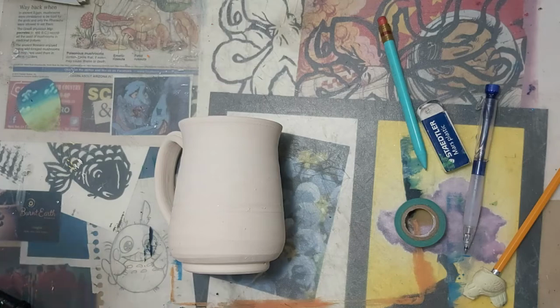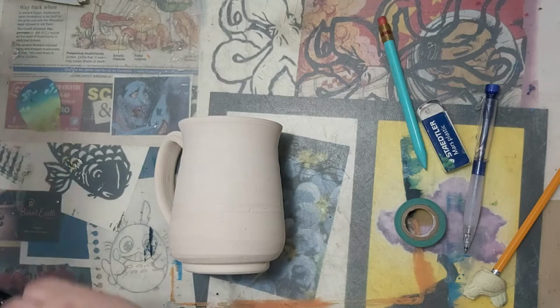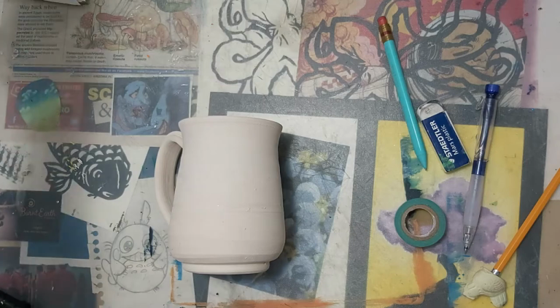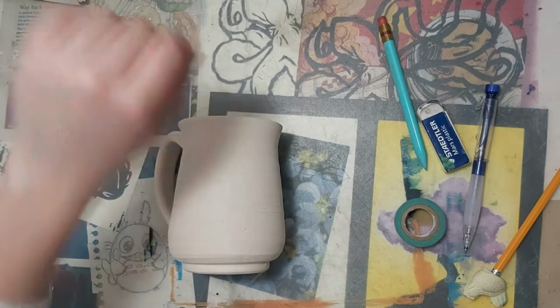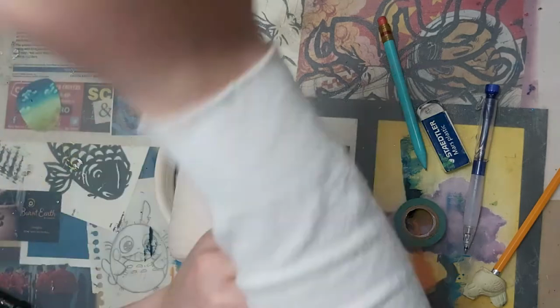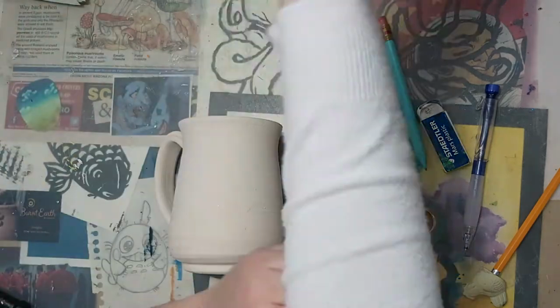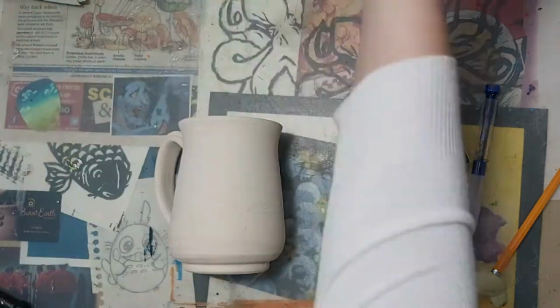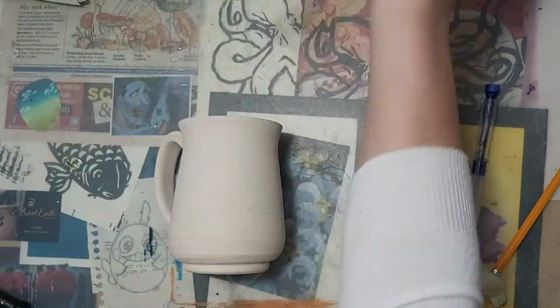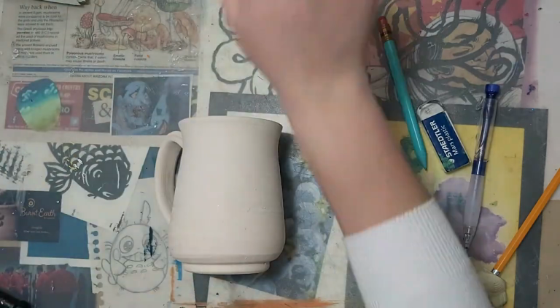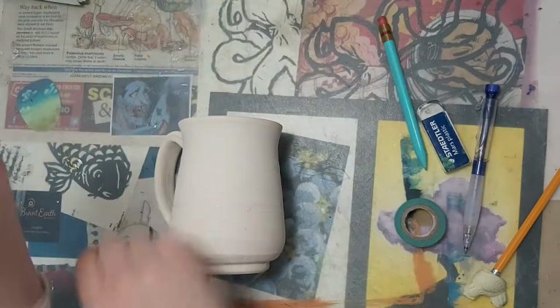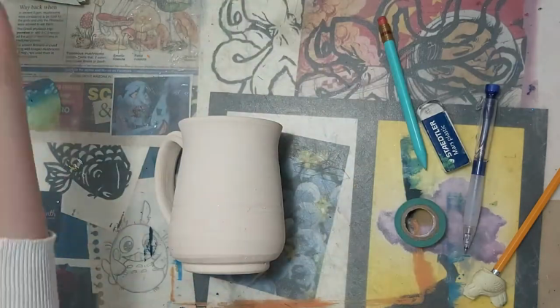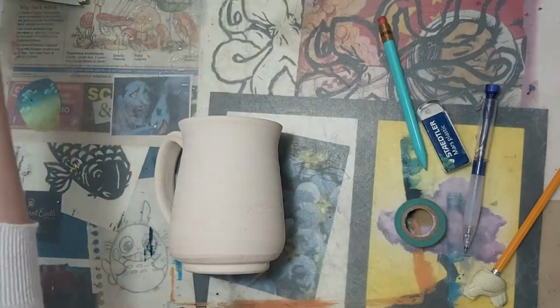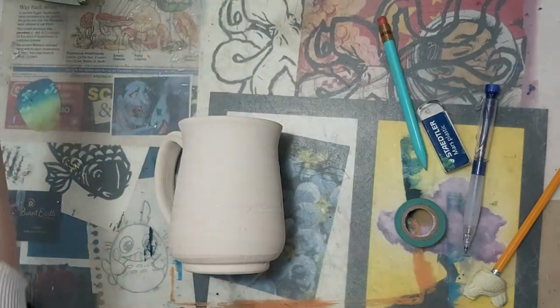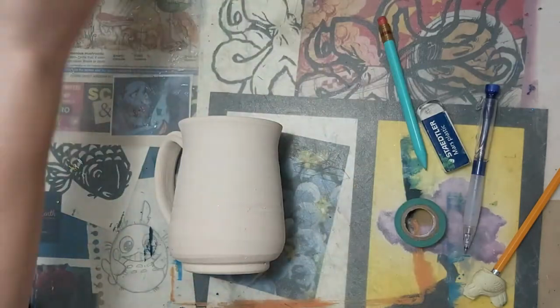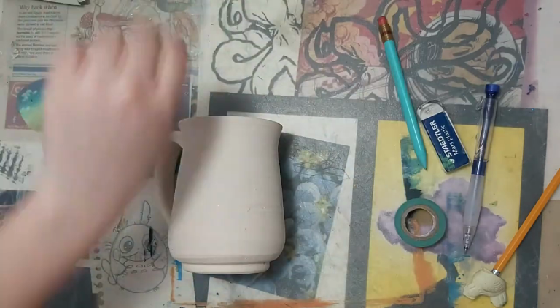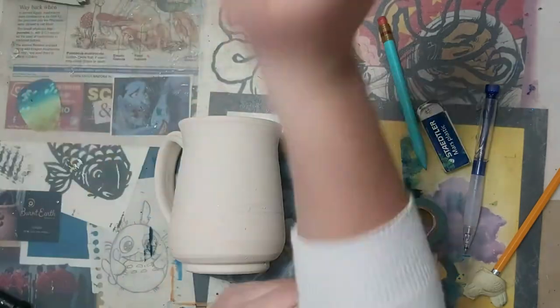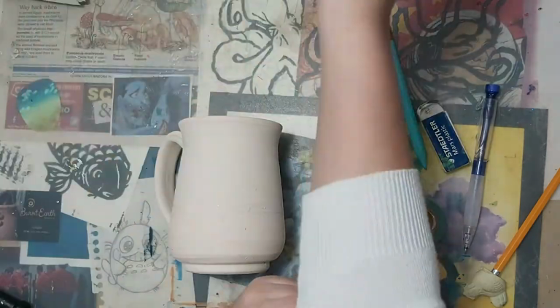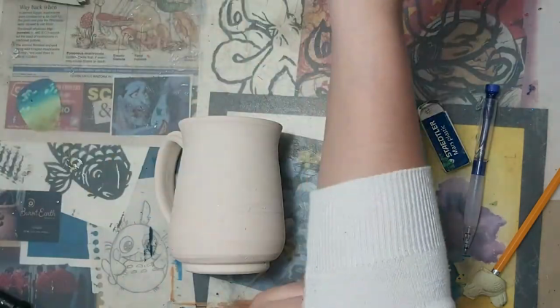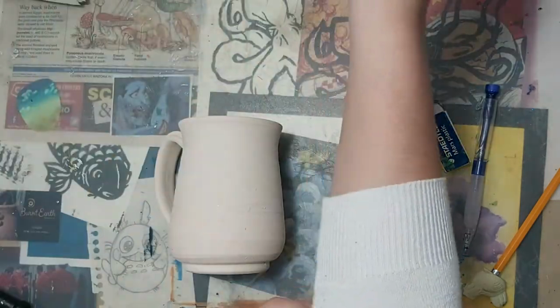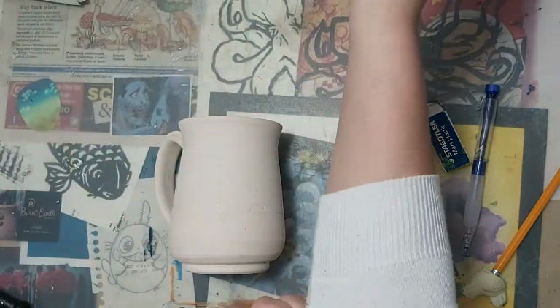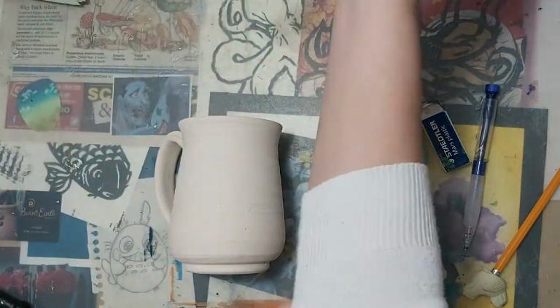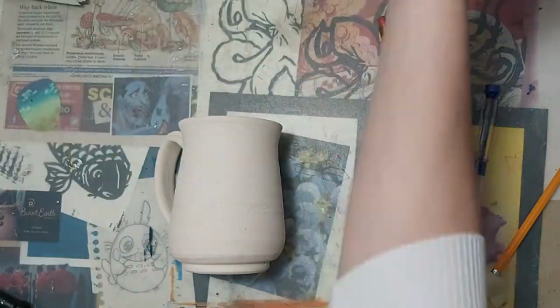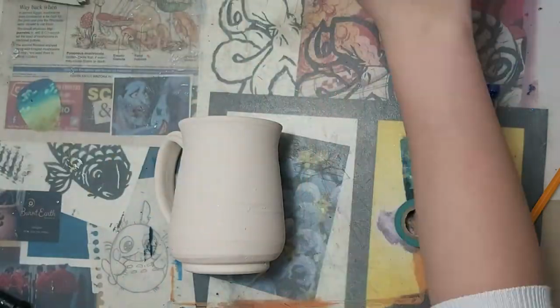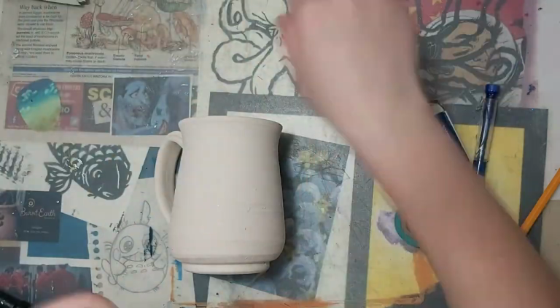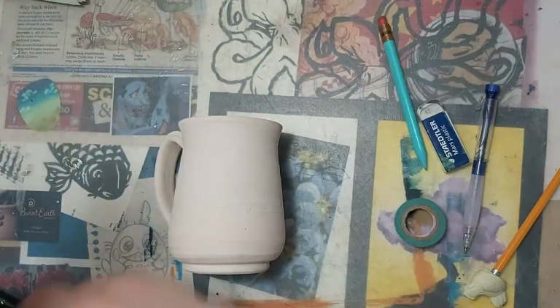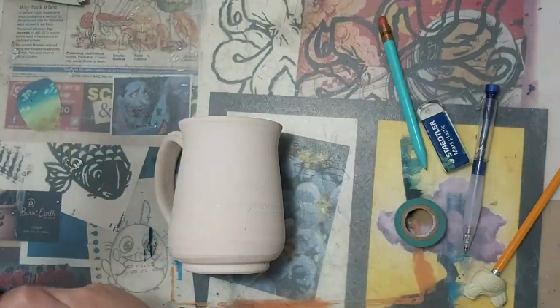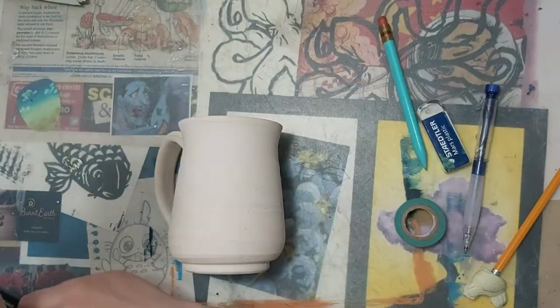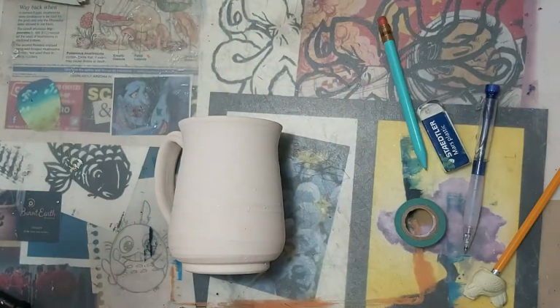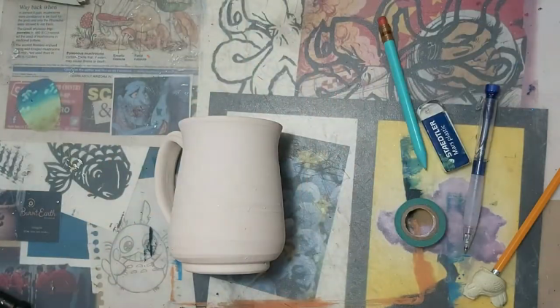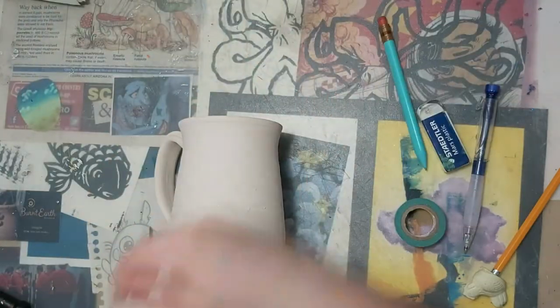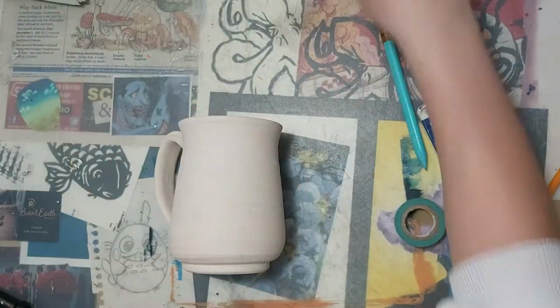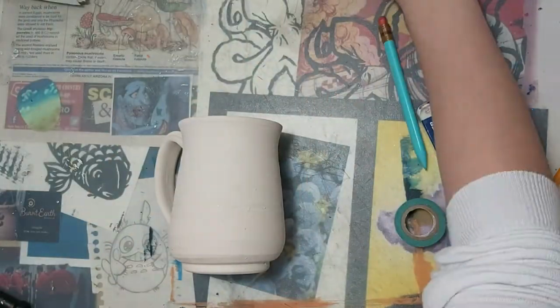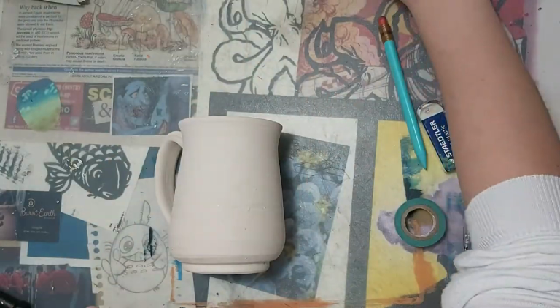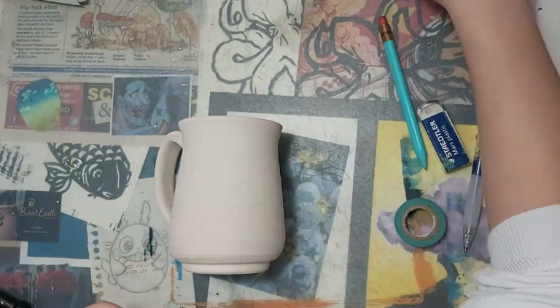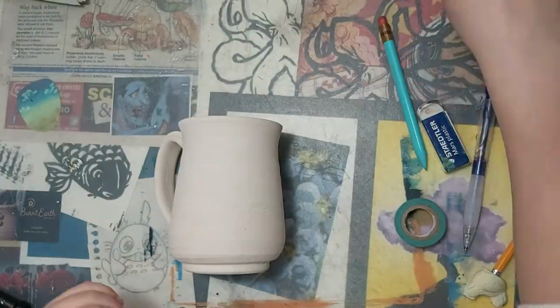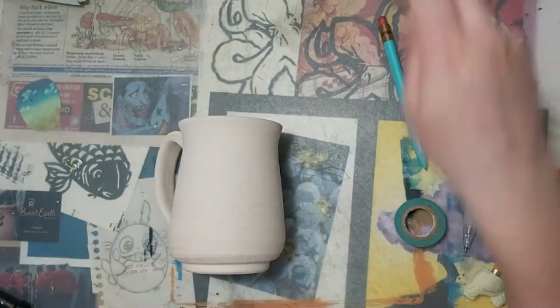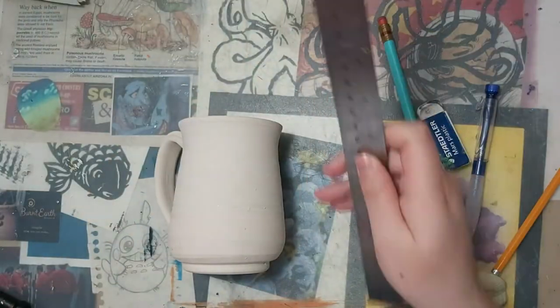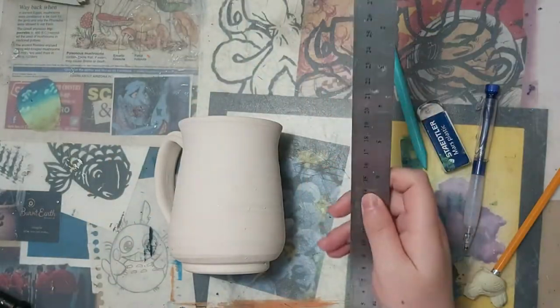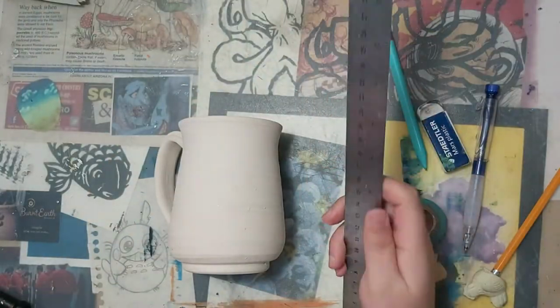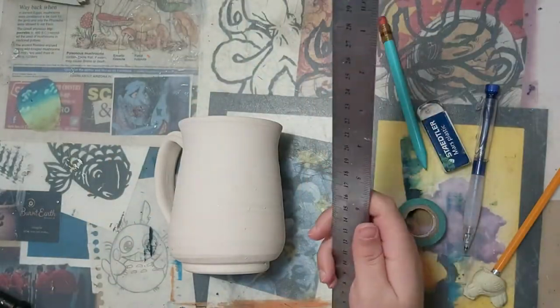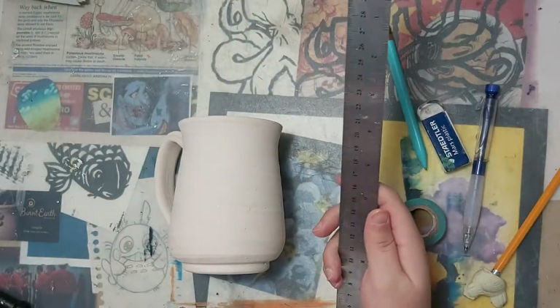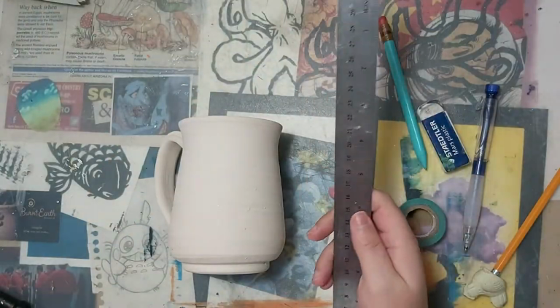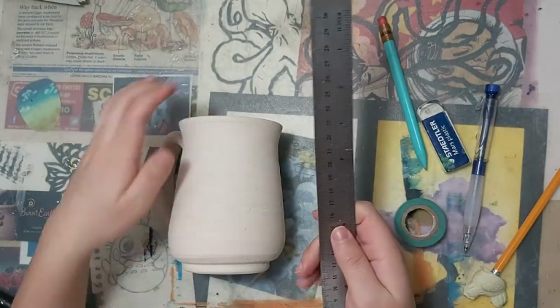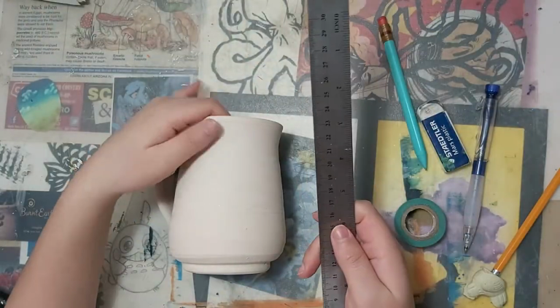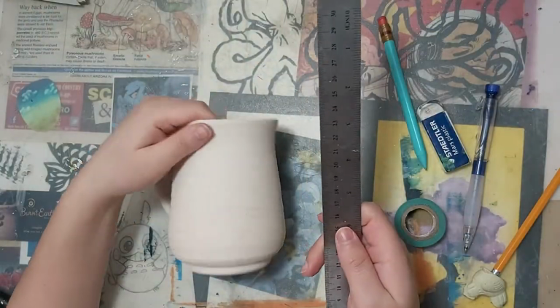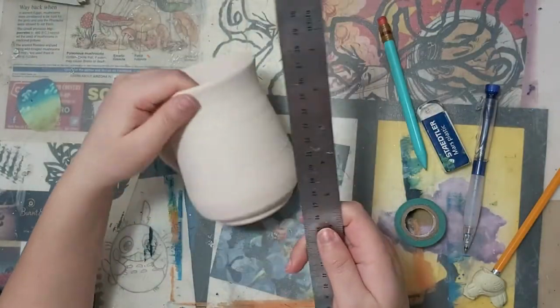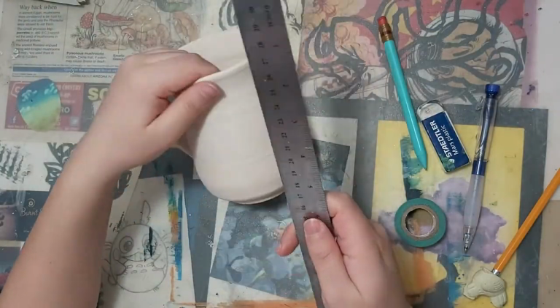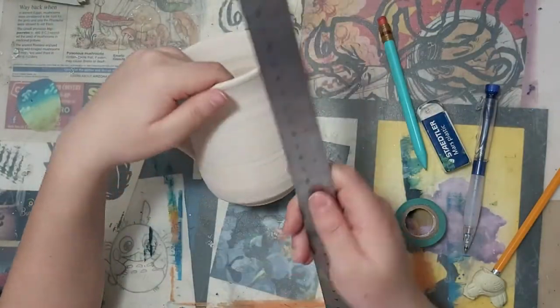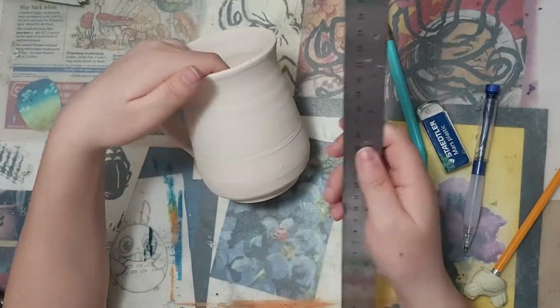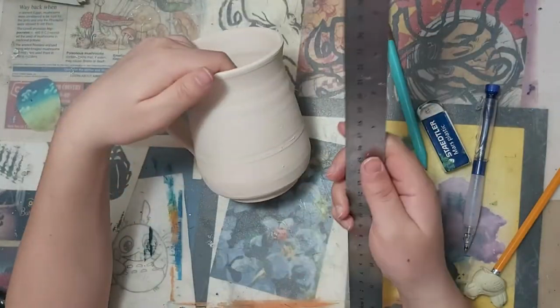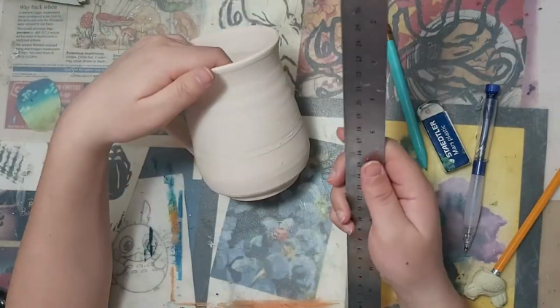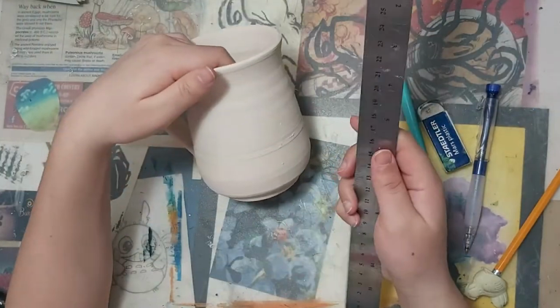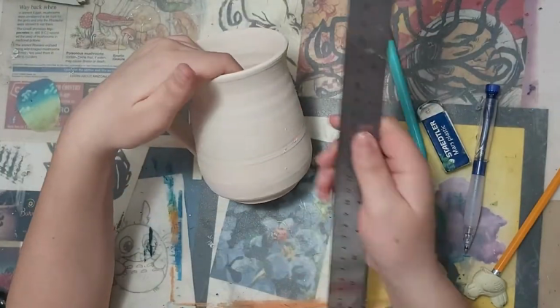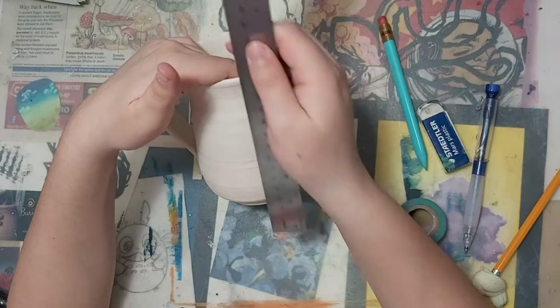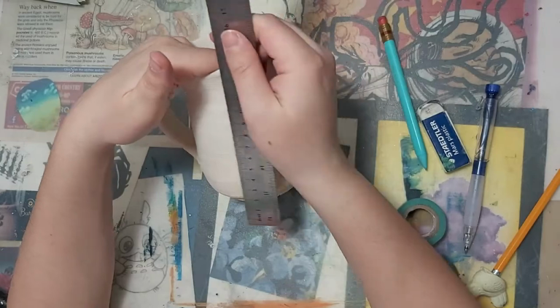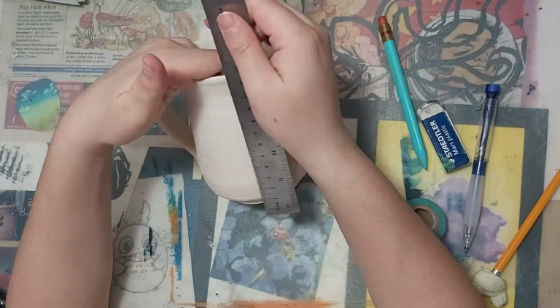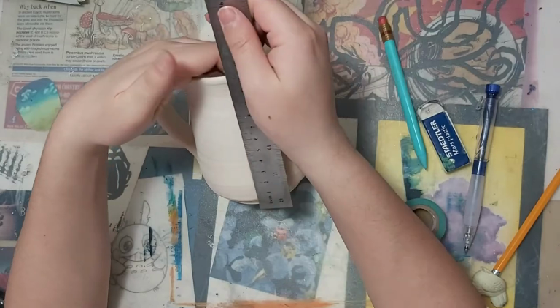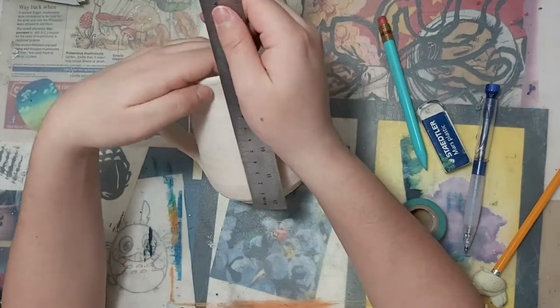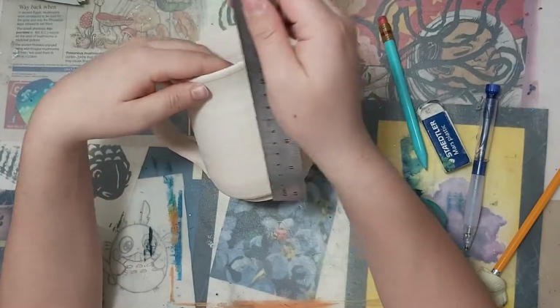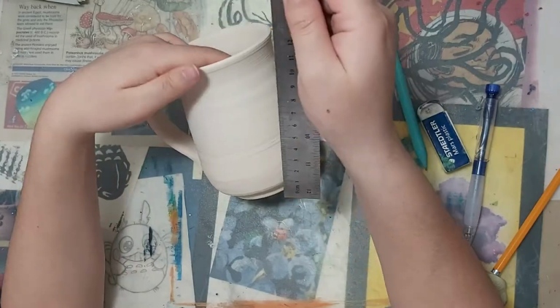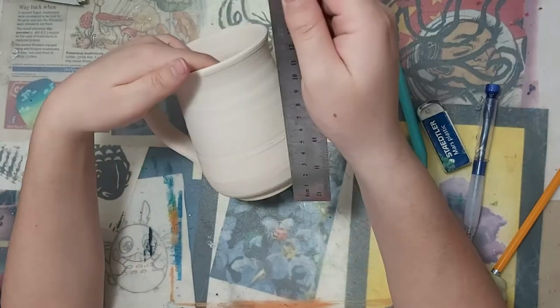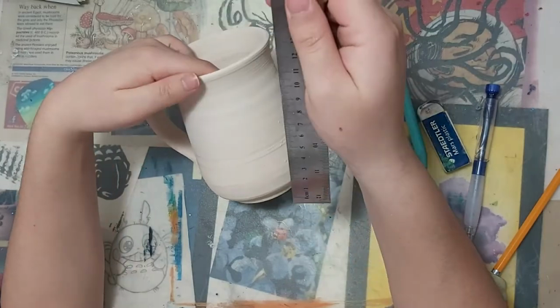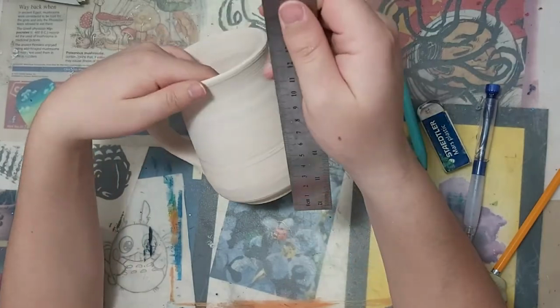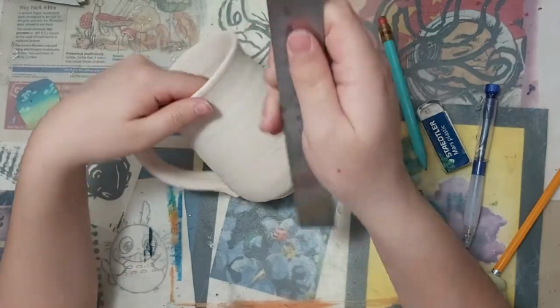Hi there! It's Monica again from Burnt Earth Studios in Brooks, Alberta. And today I'll be showing you another Paint a Mug tutorial.